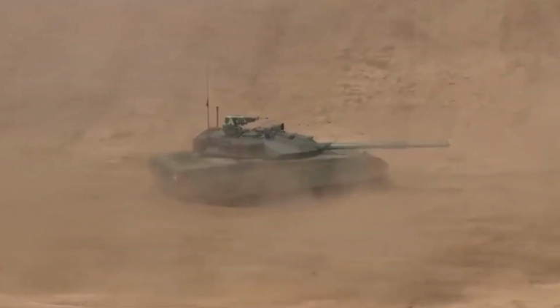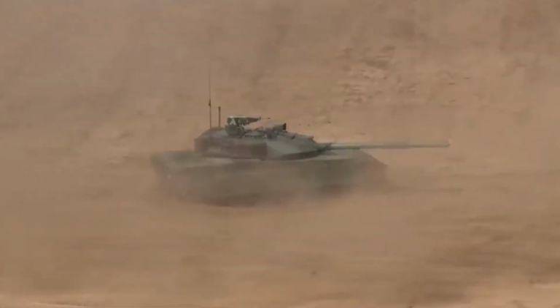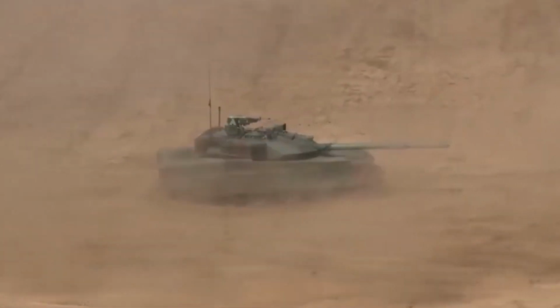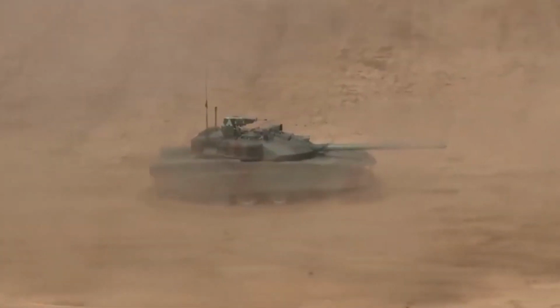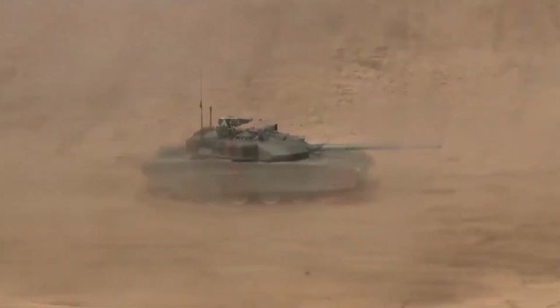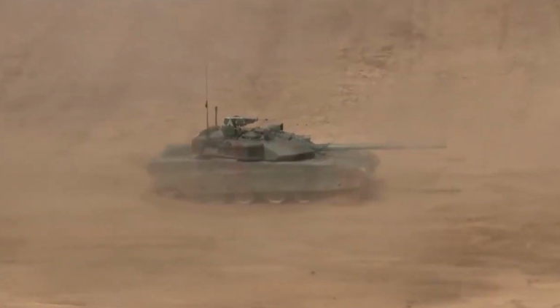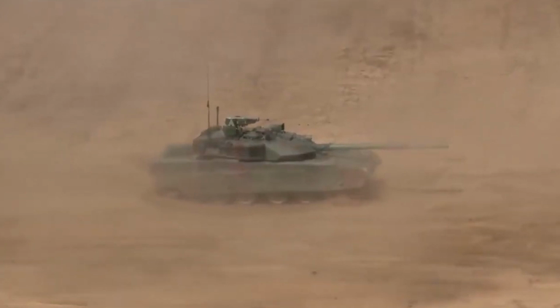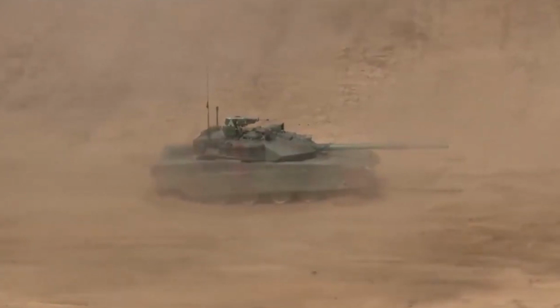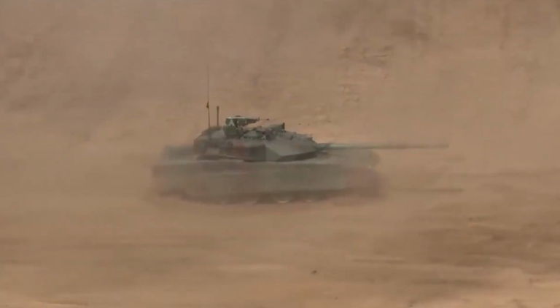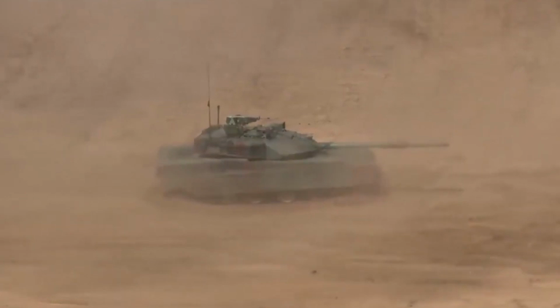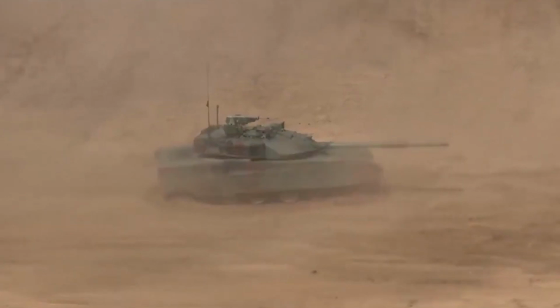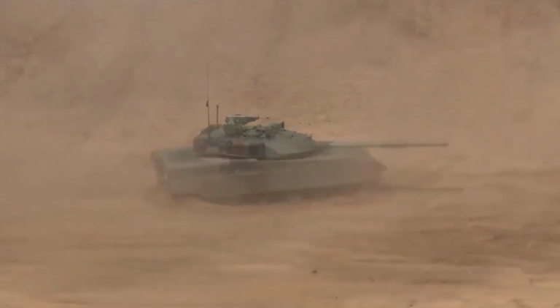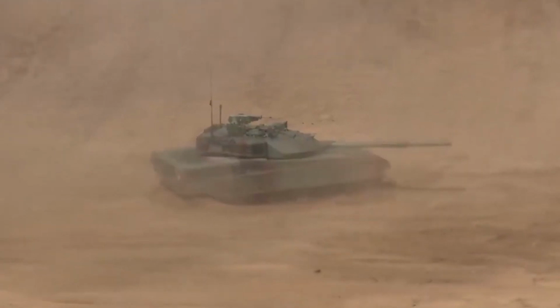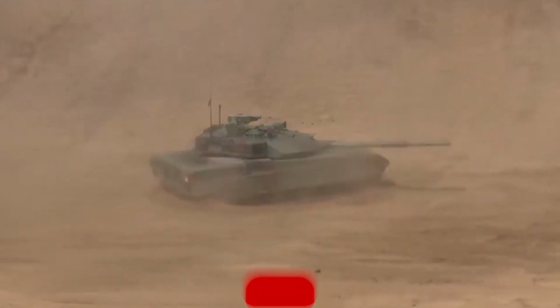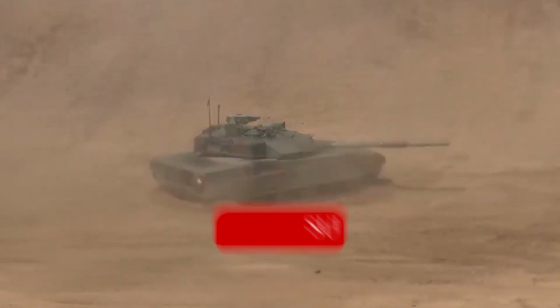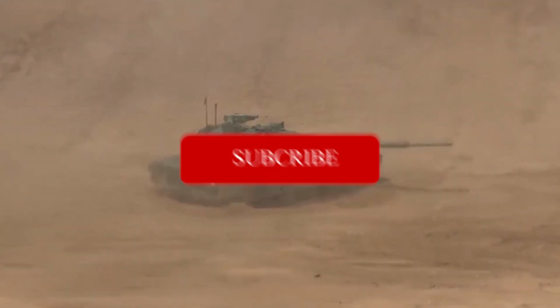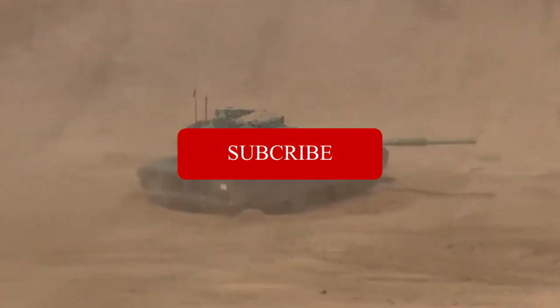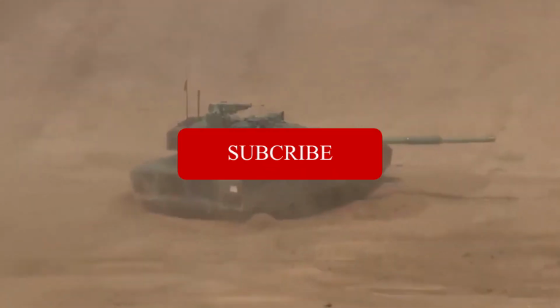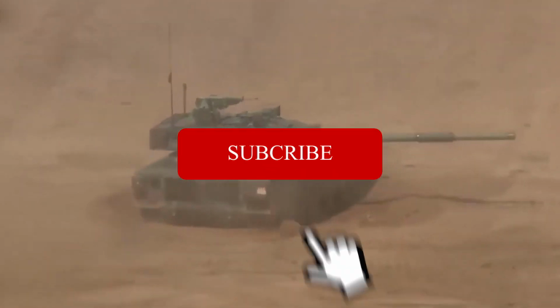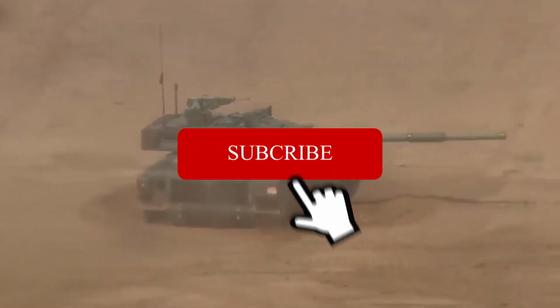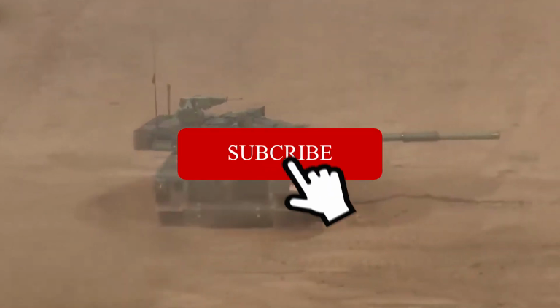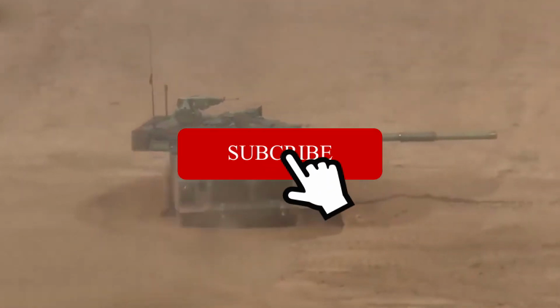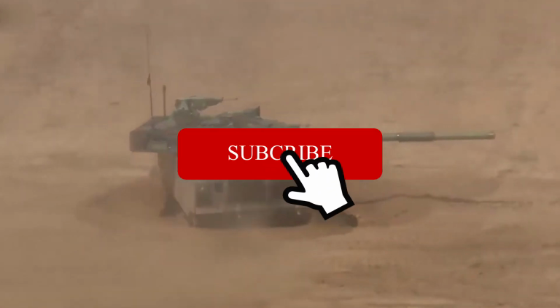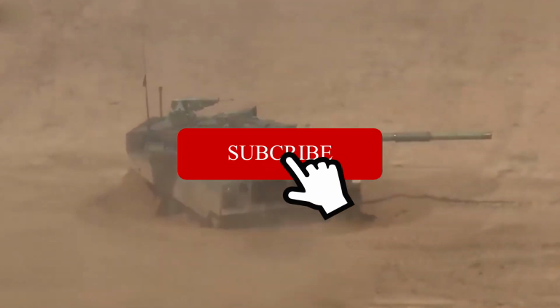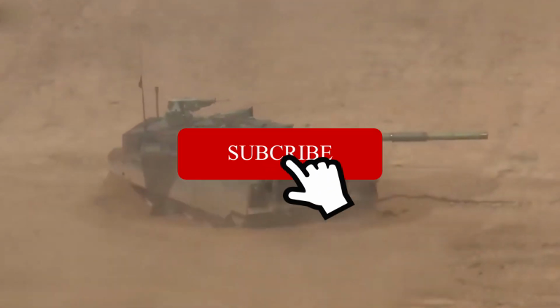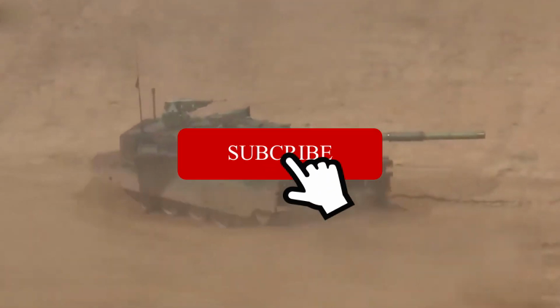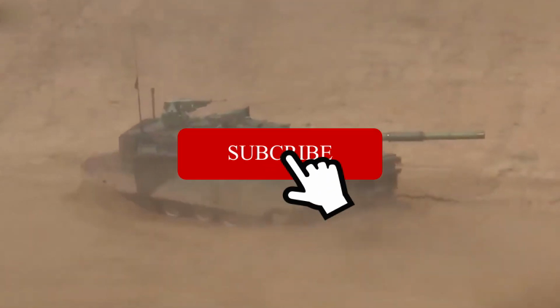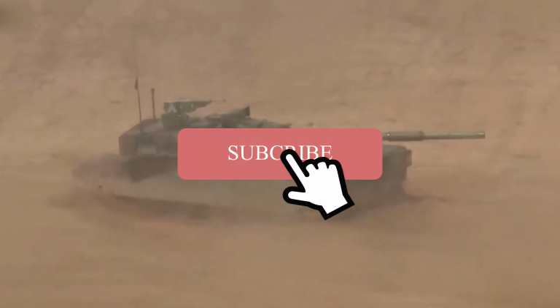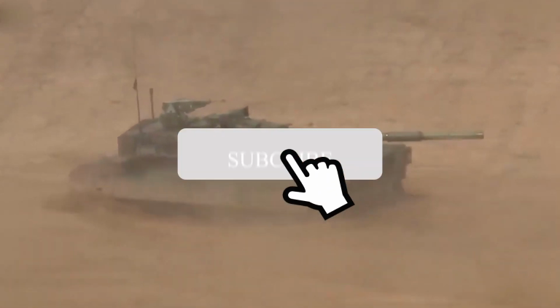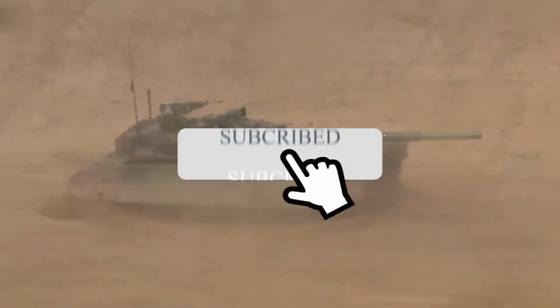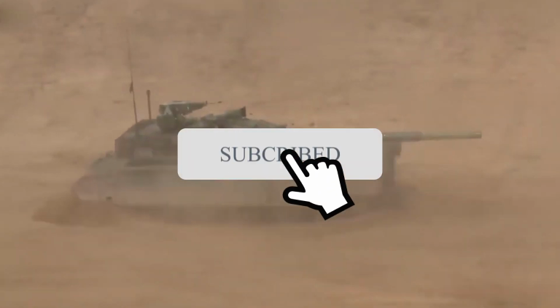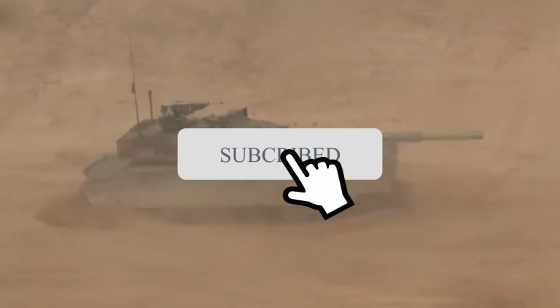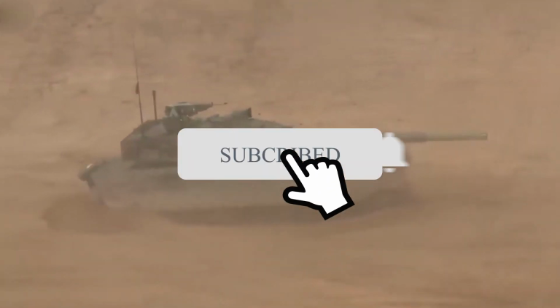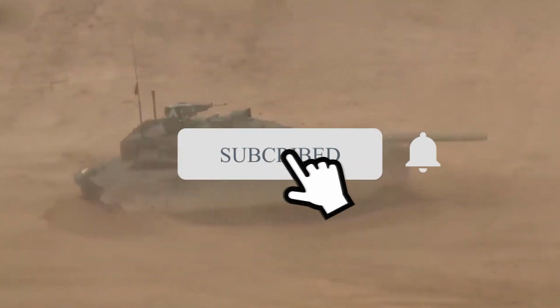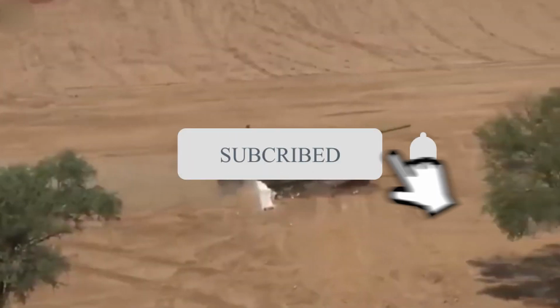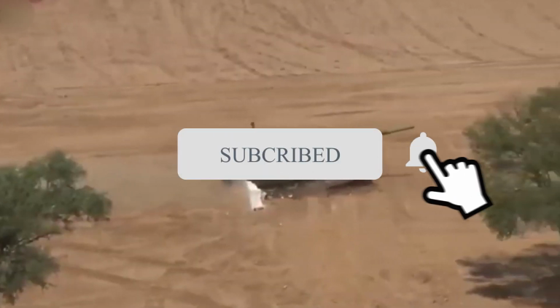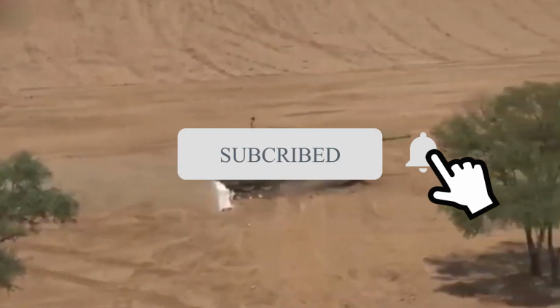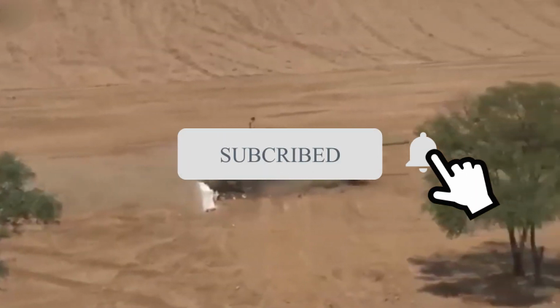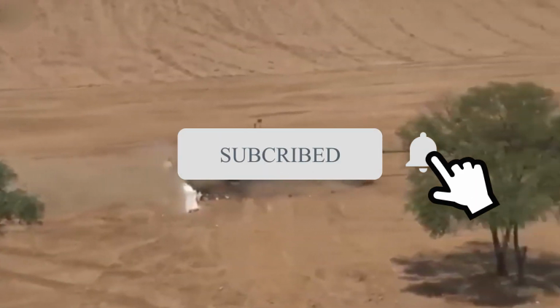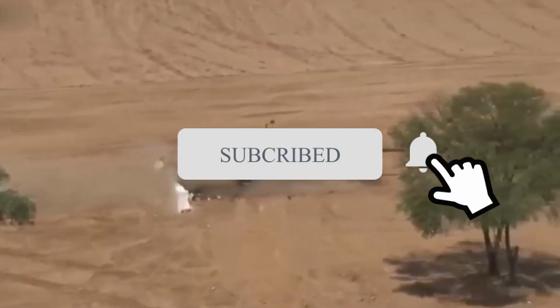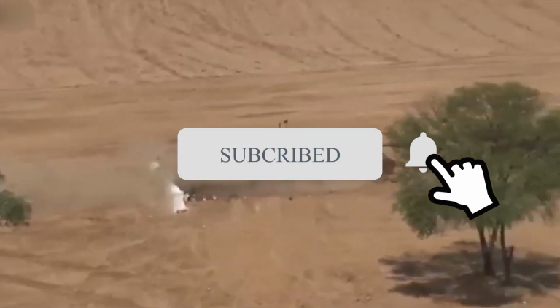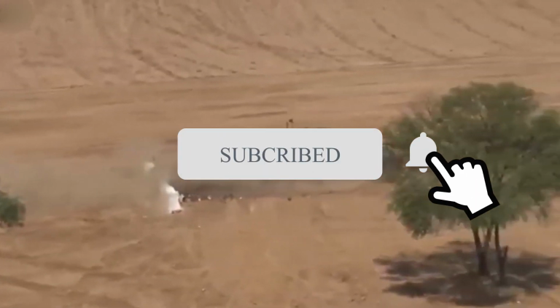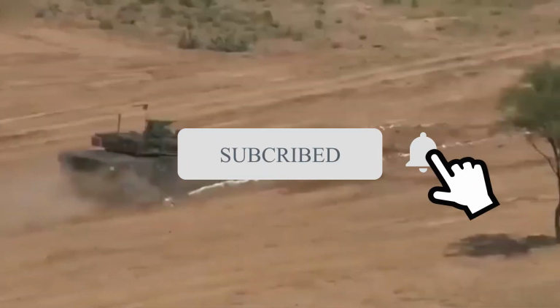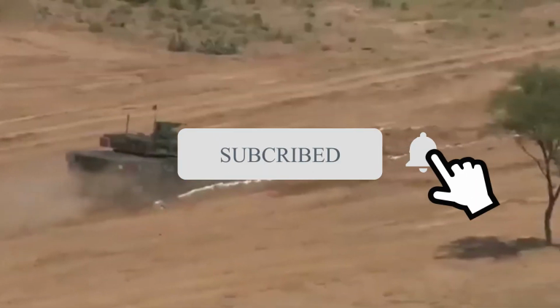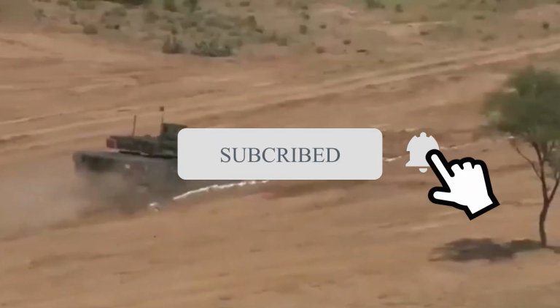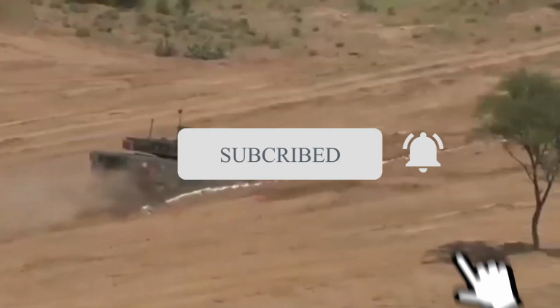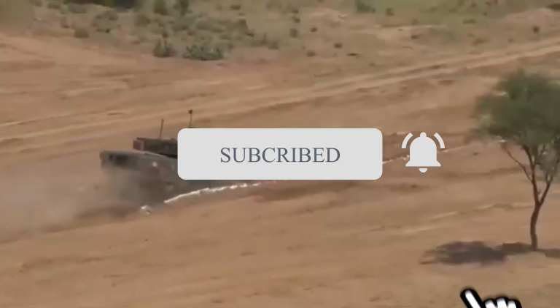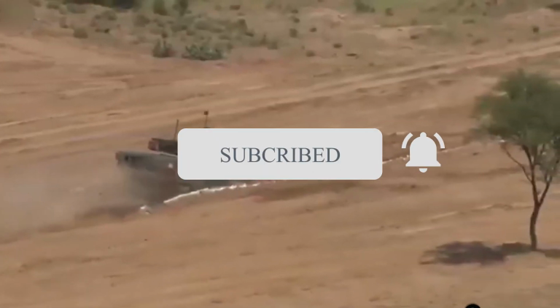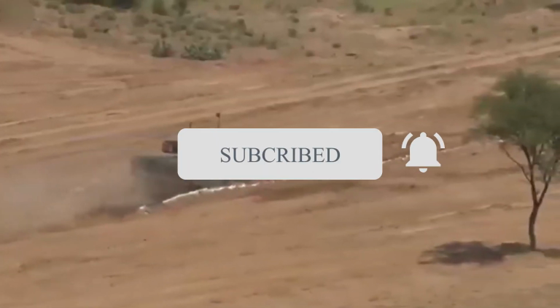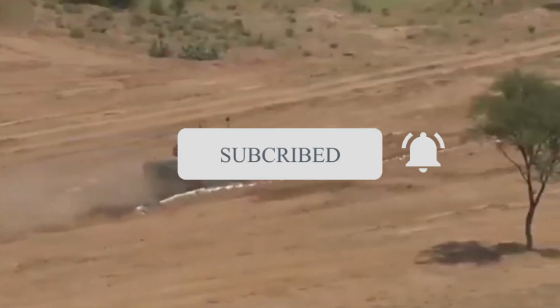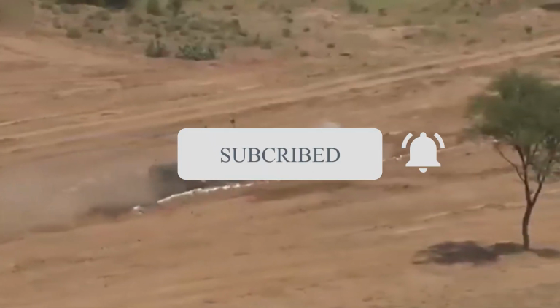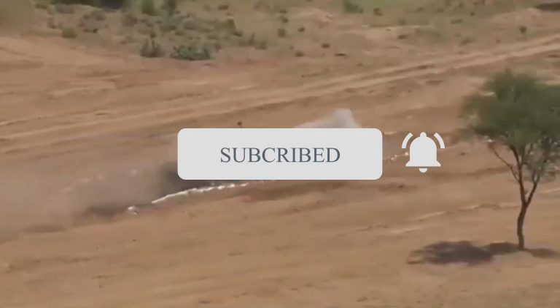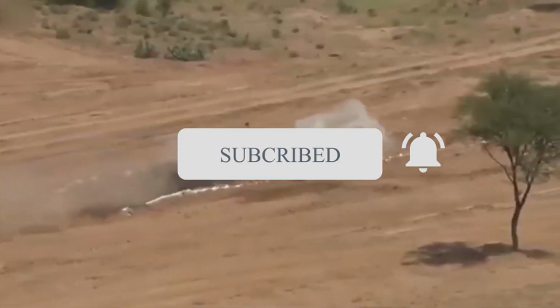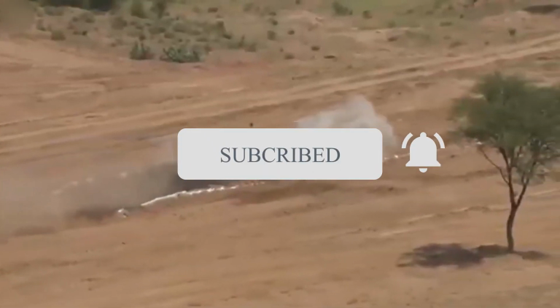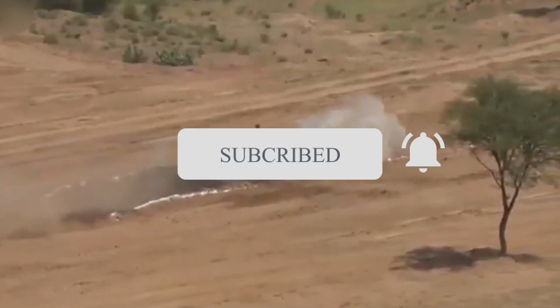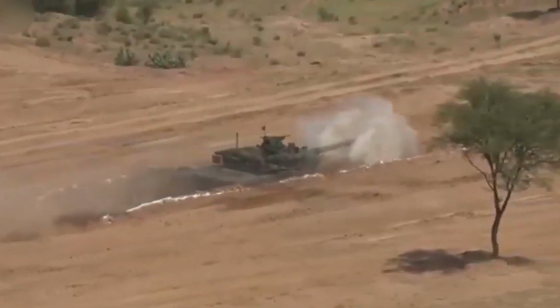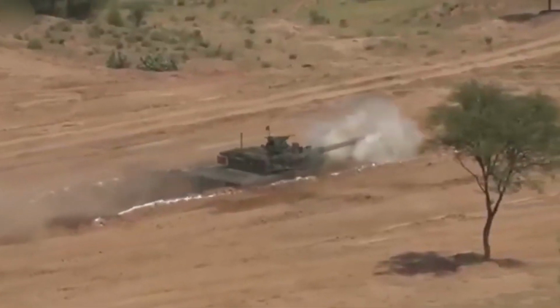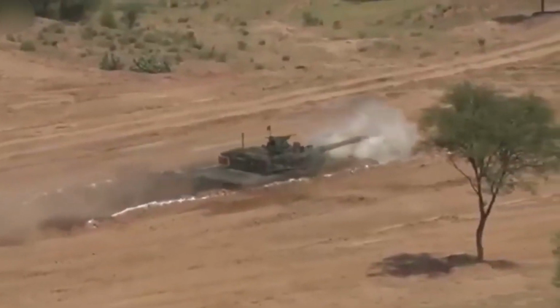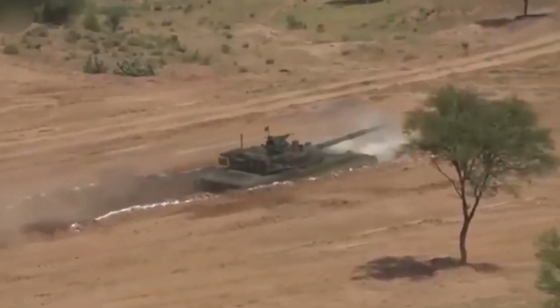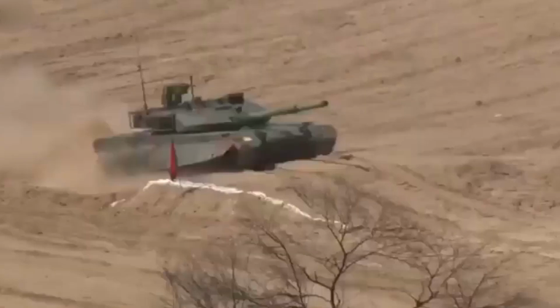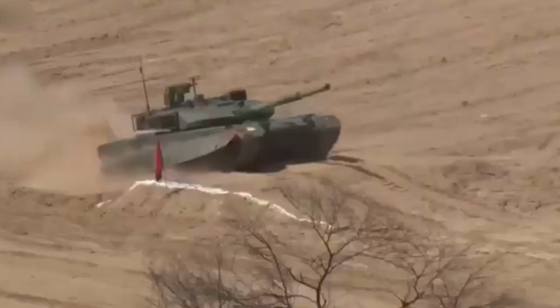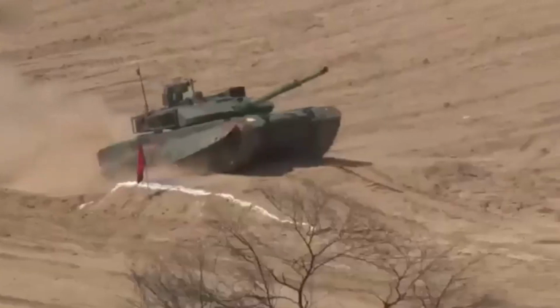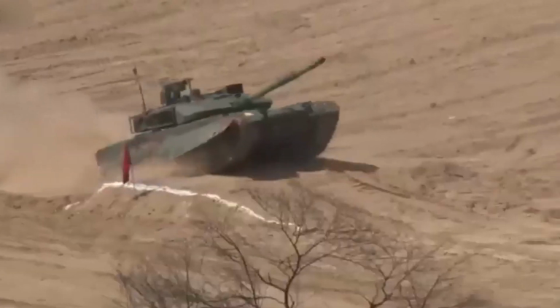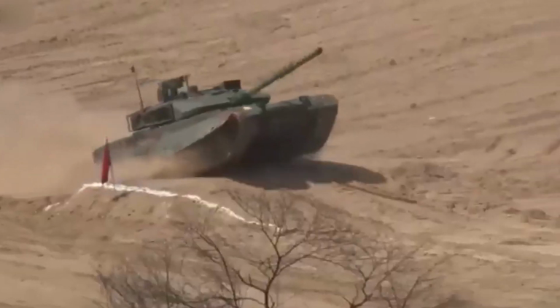Thanks for watching. Like this video and subscribe, and turn on notifications to keep in touch.